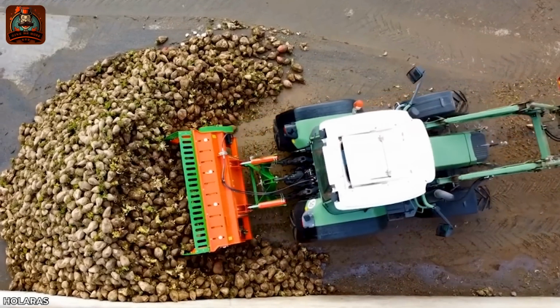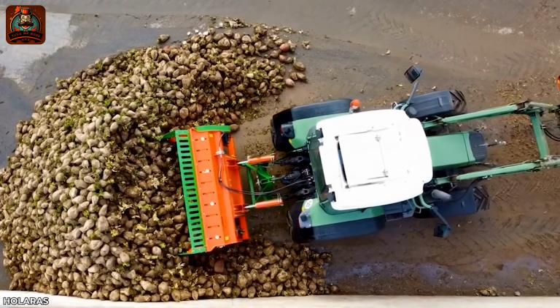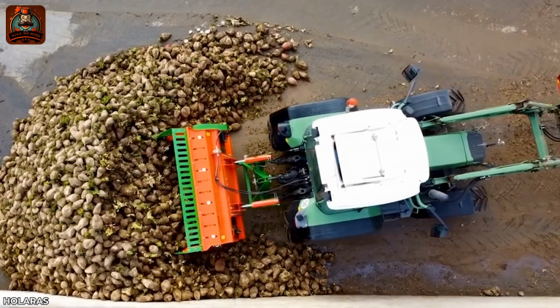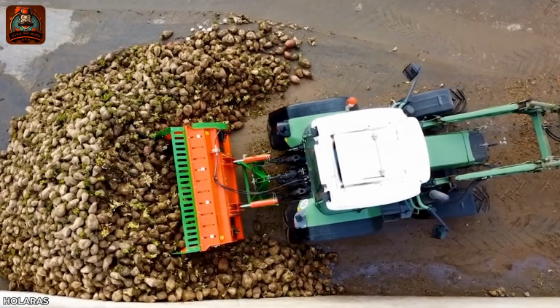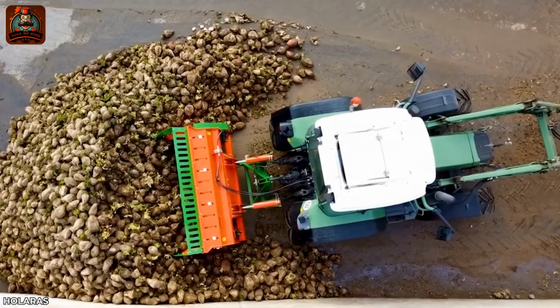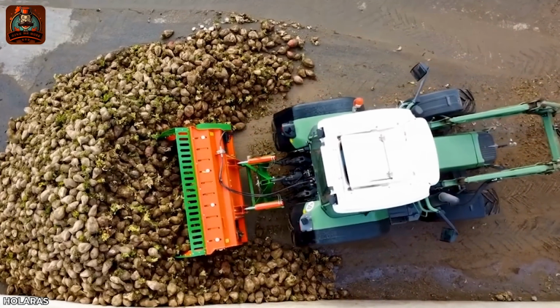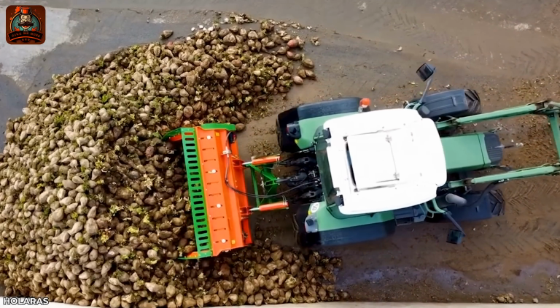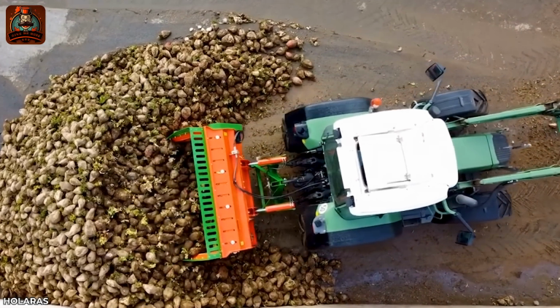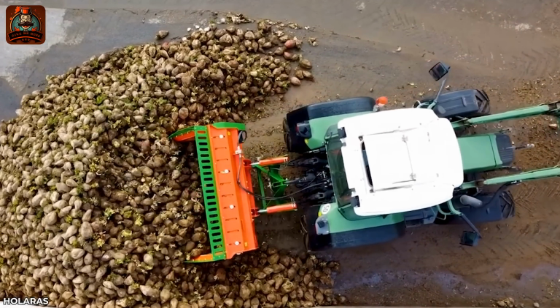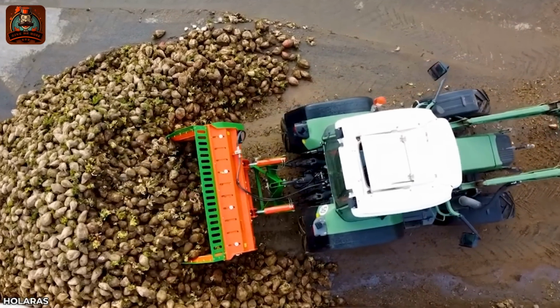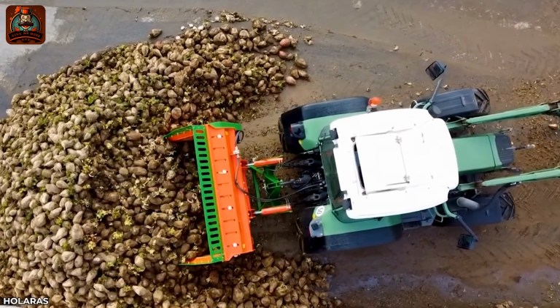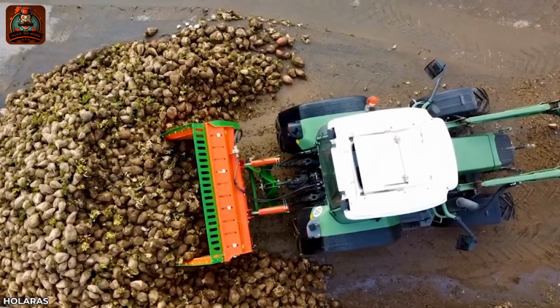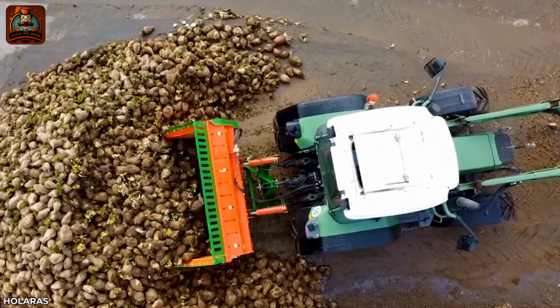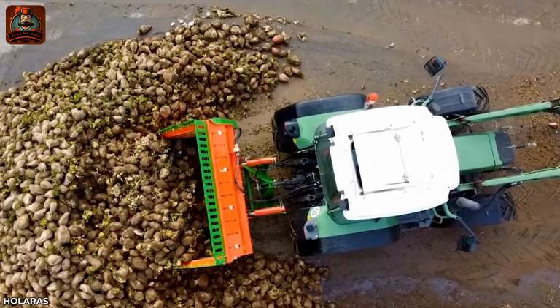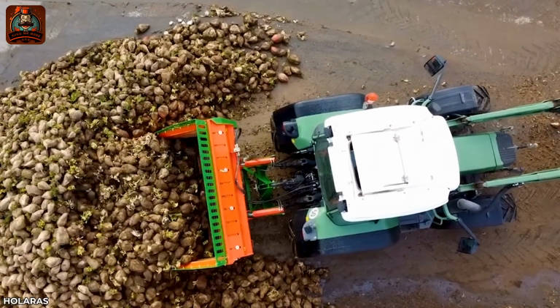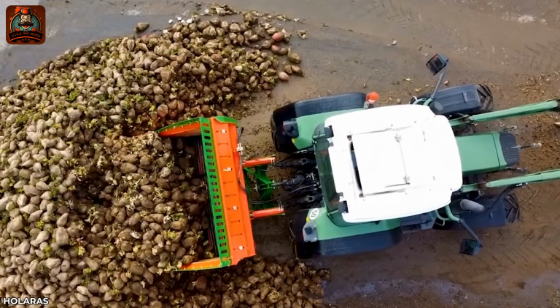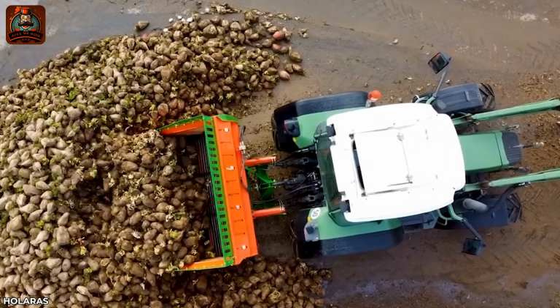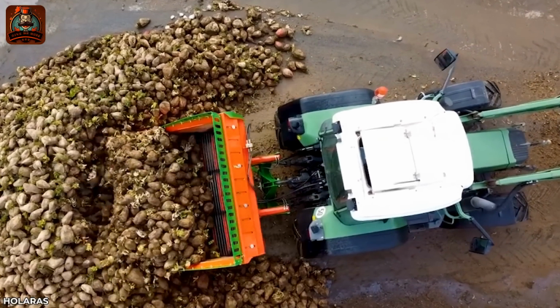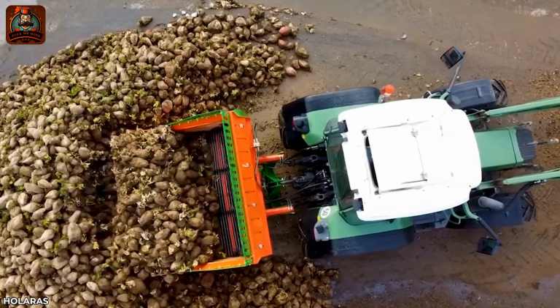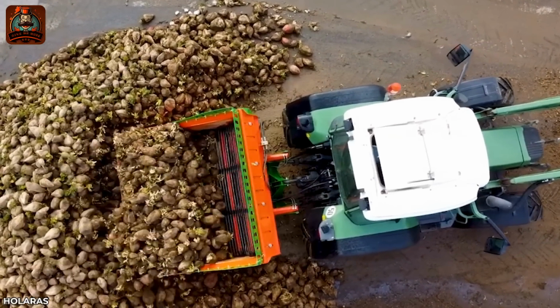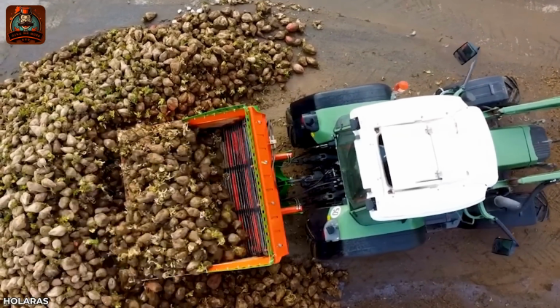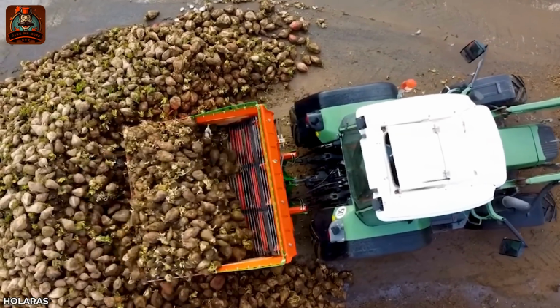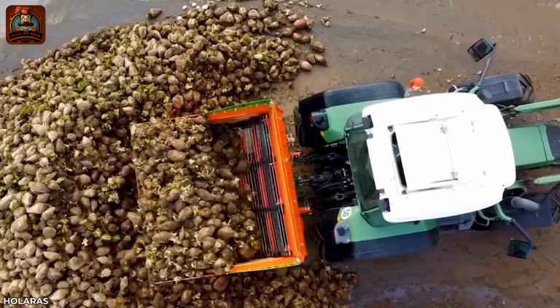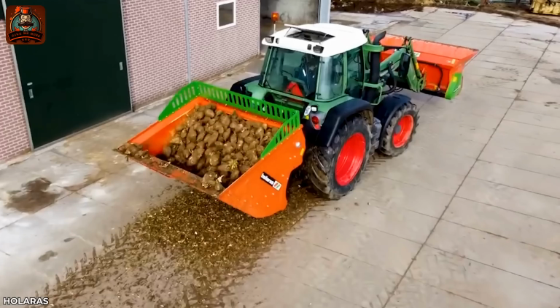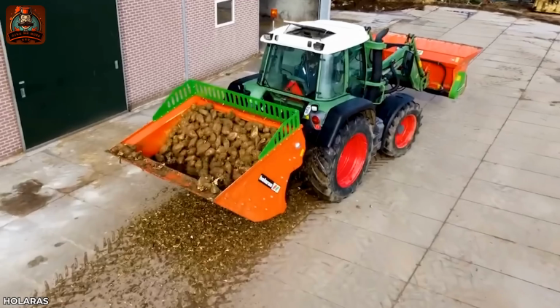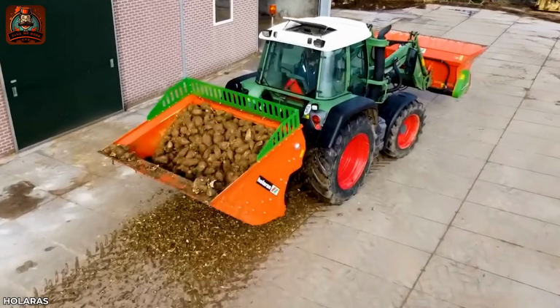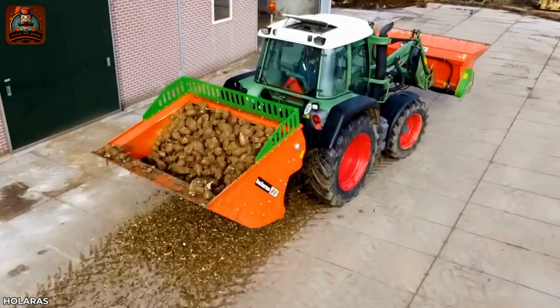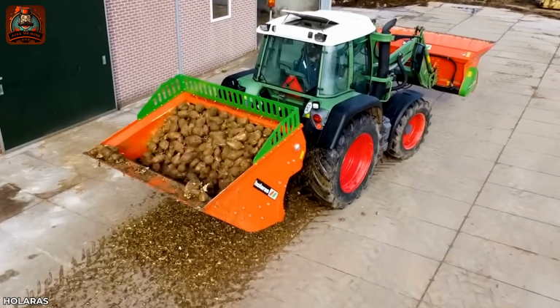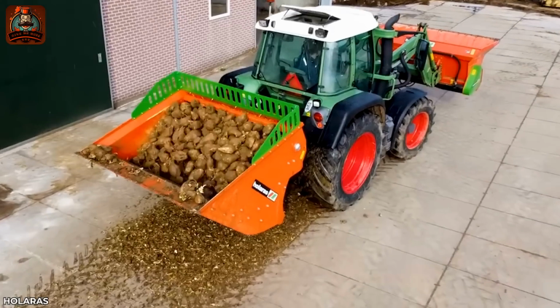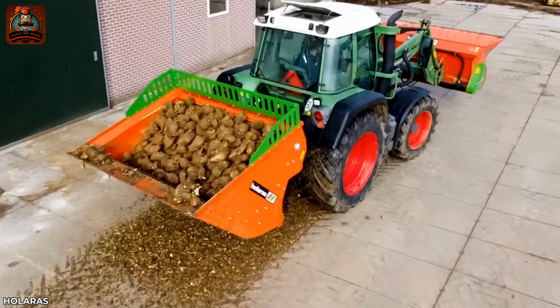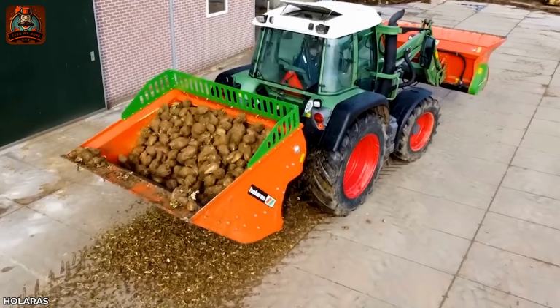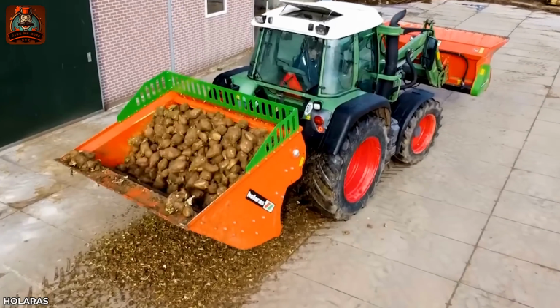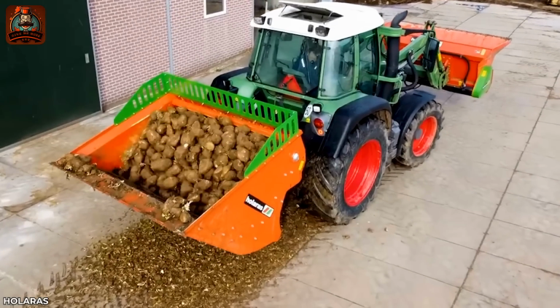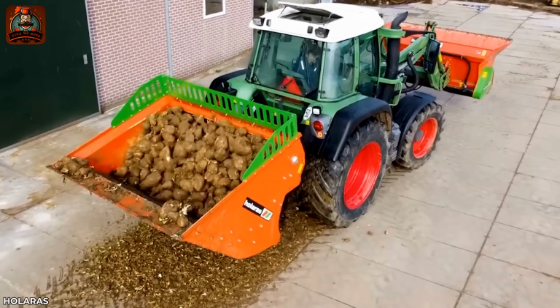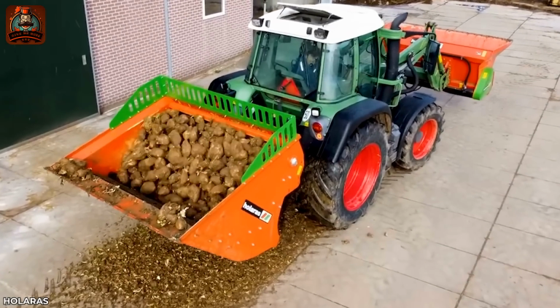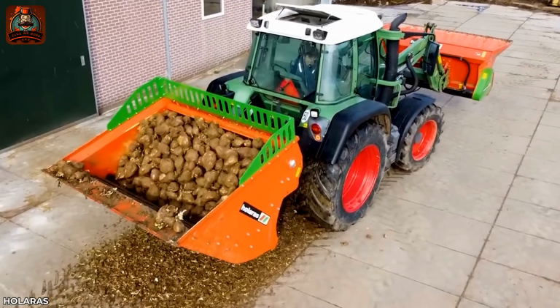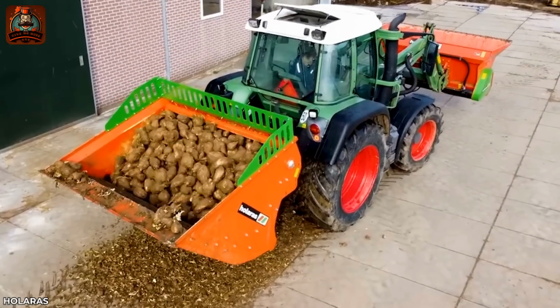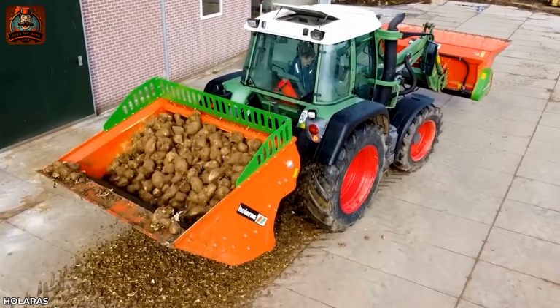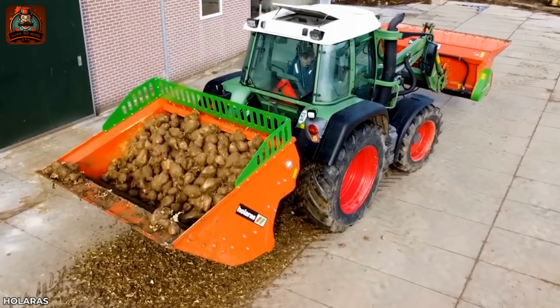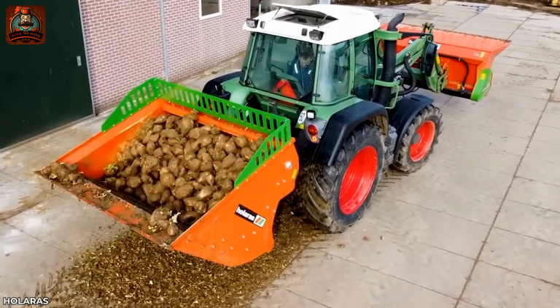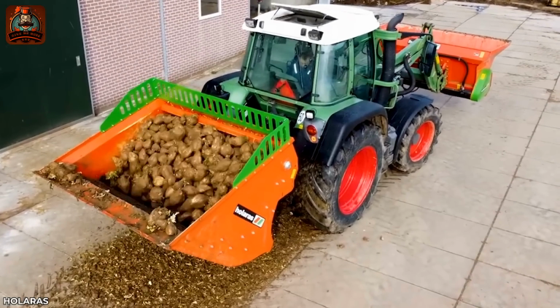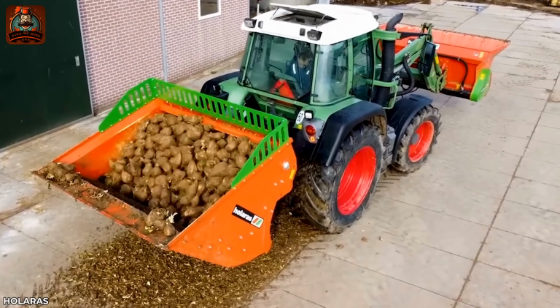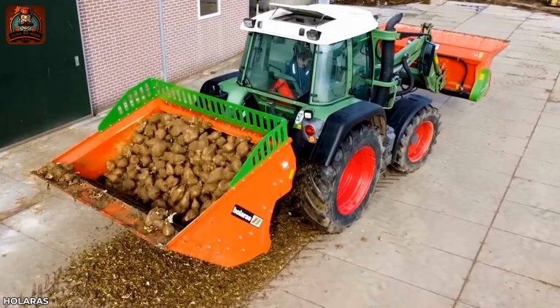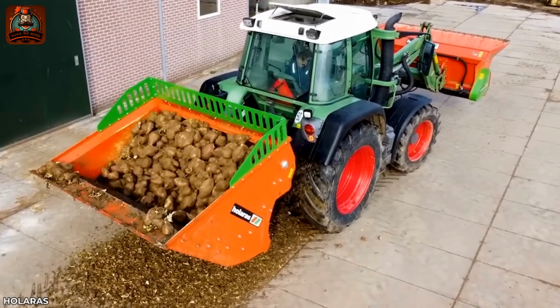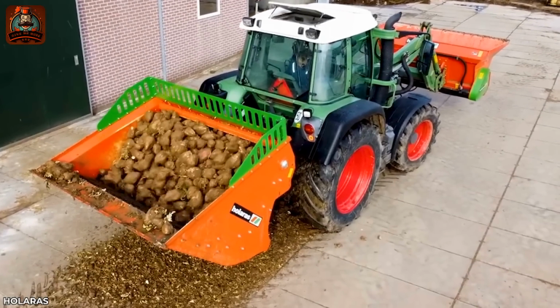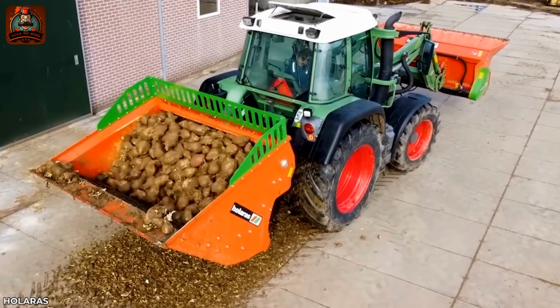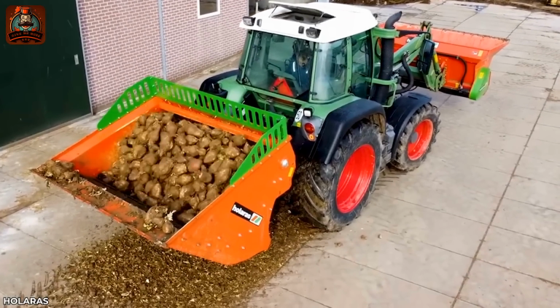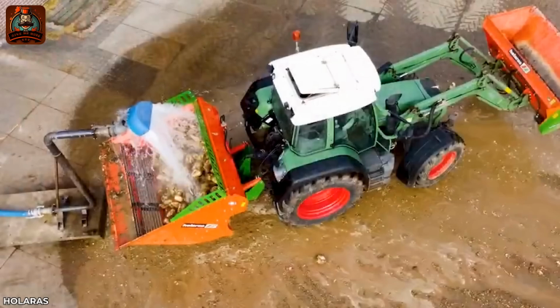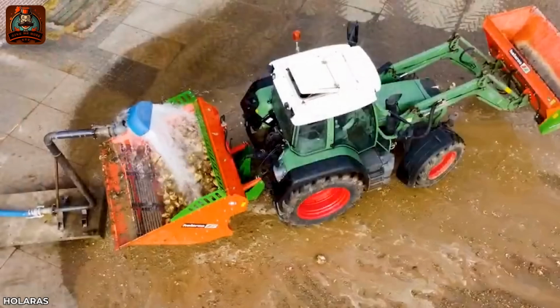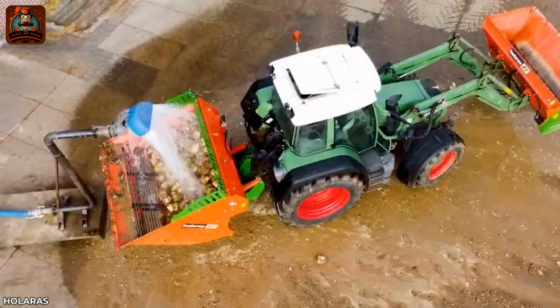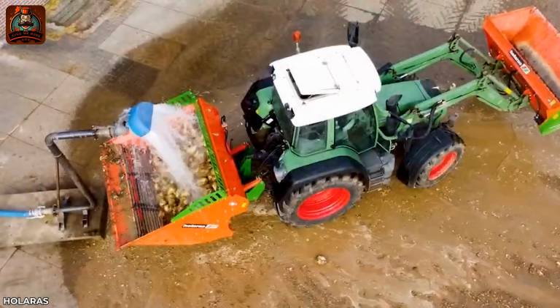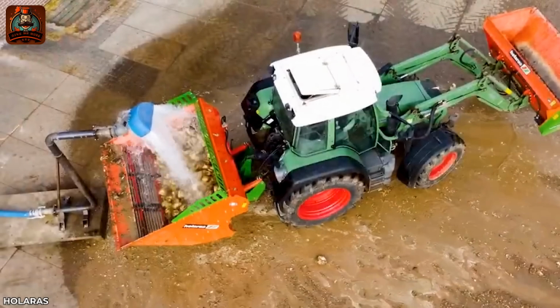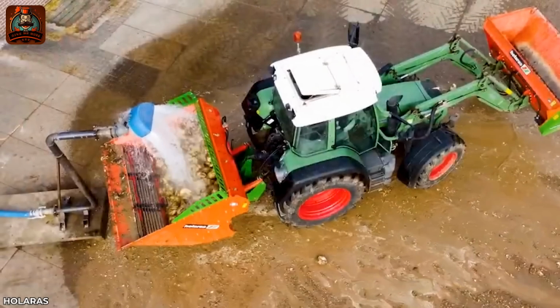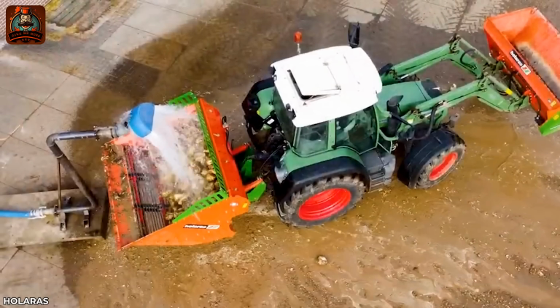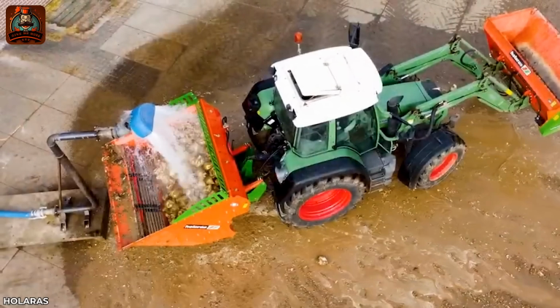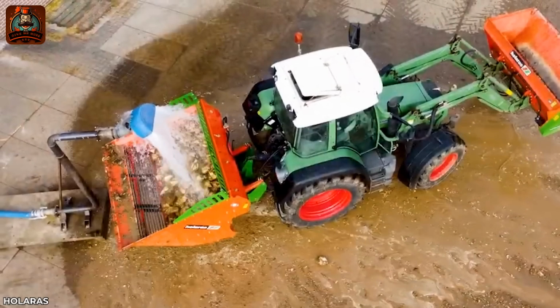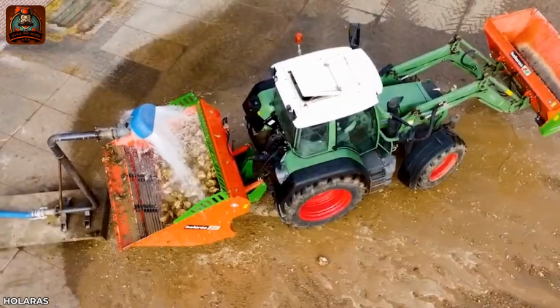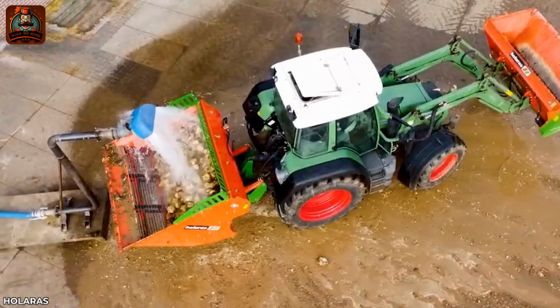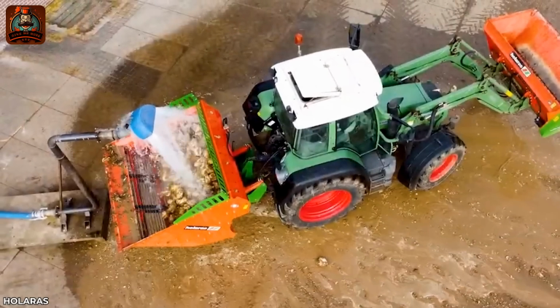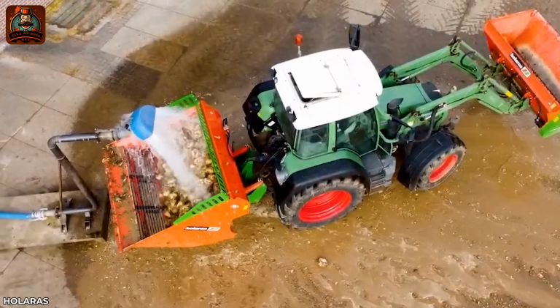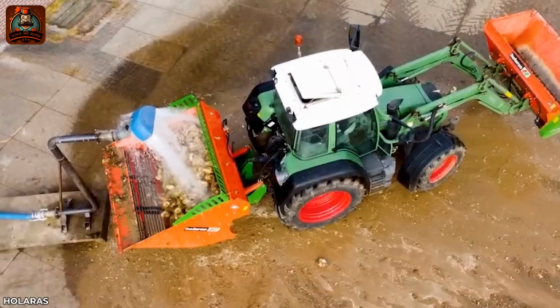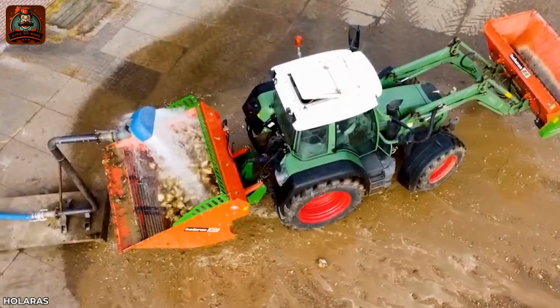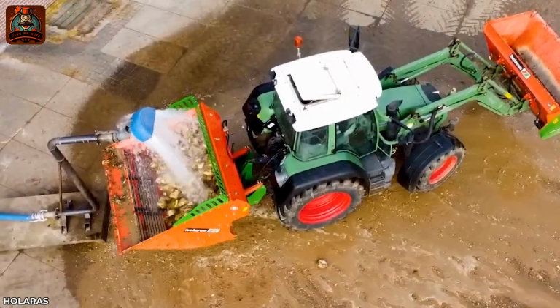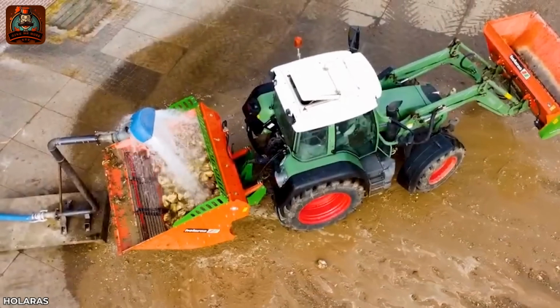How do you wash that pile of sugar beets in the blink of an eye? The Halara BR2000 cleaning machine can do just that.